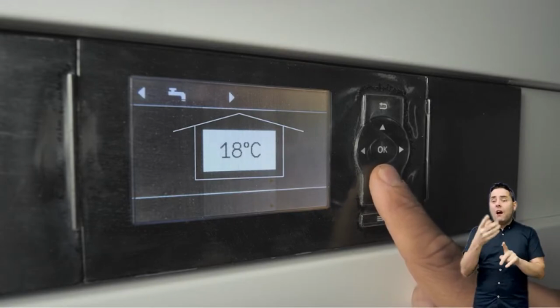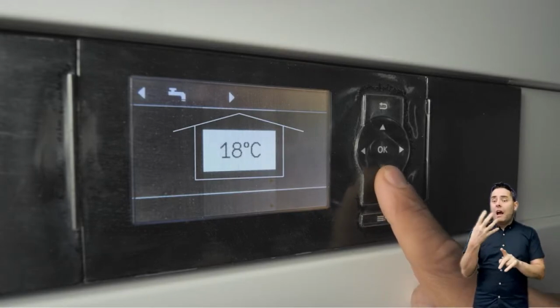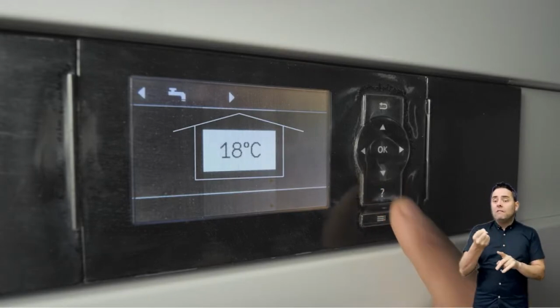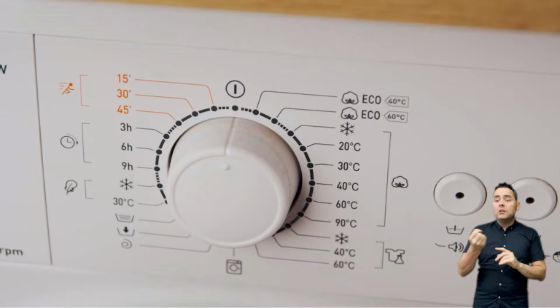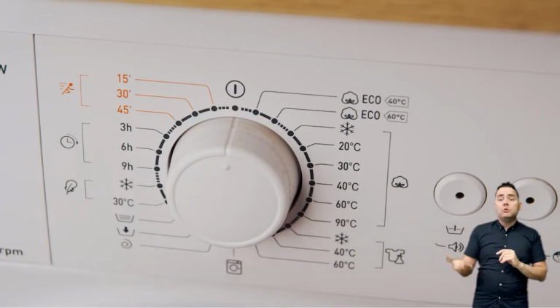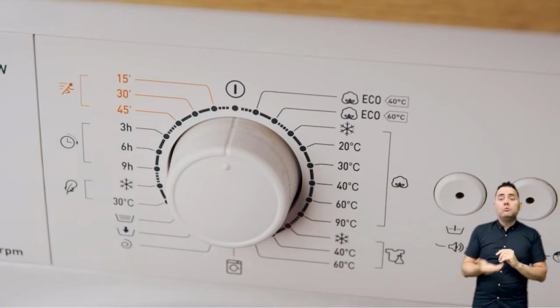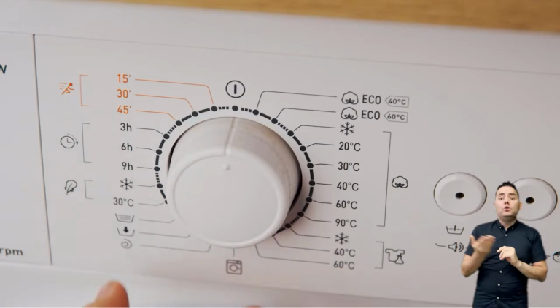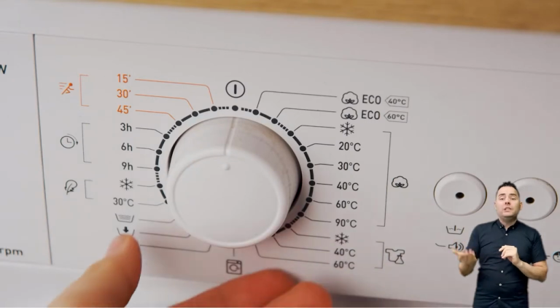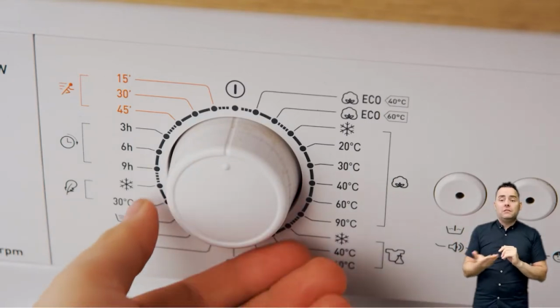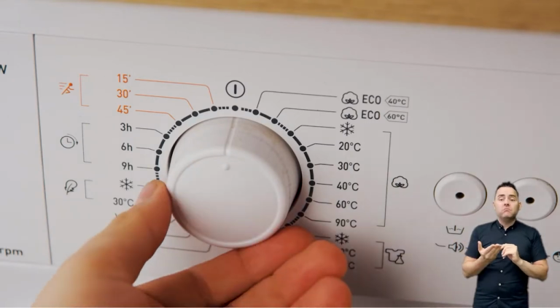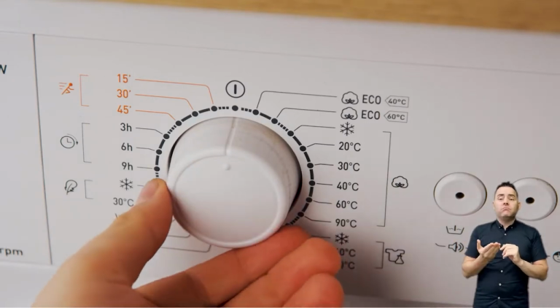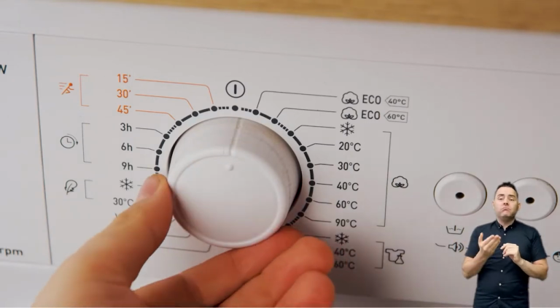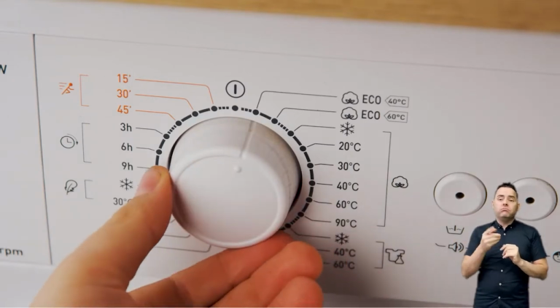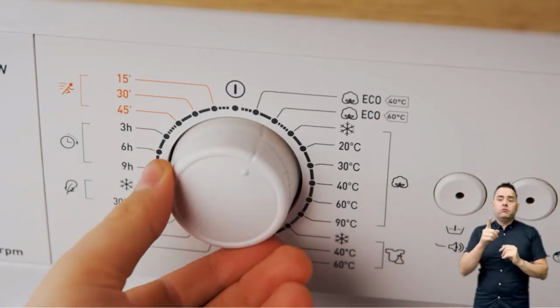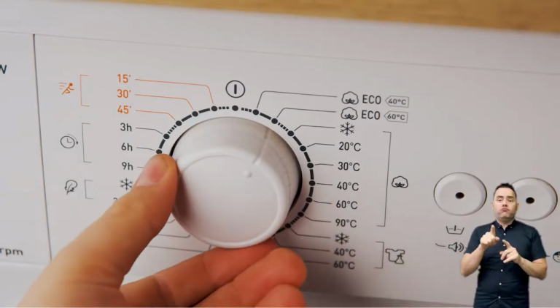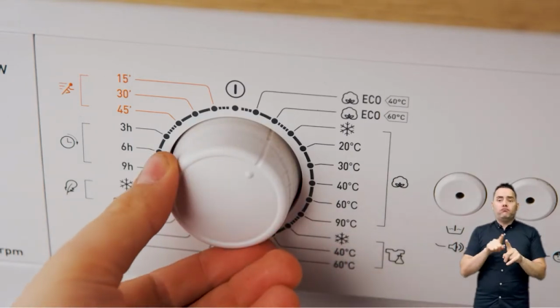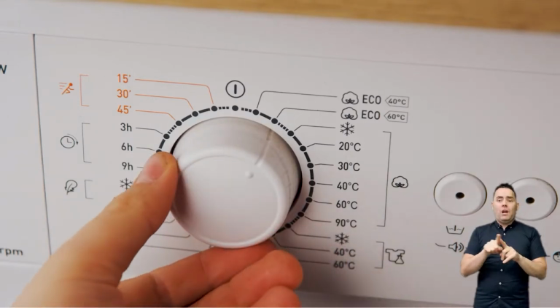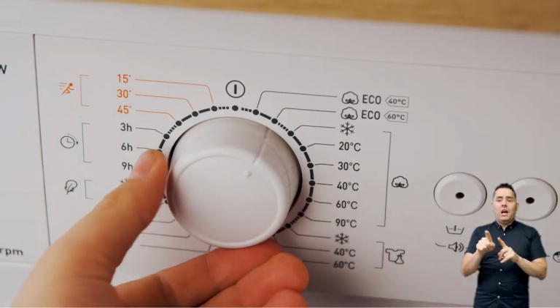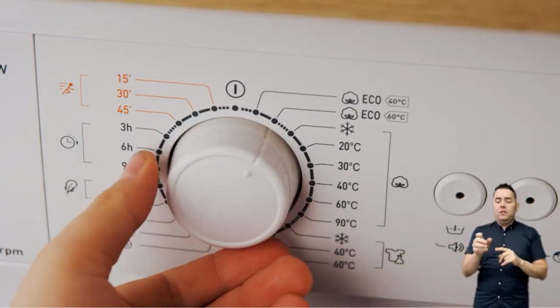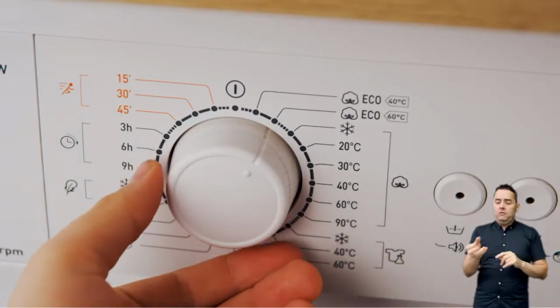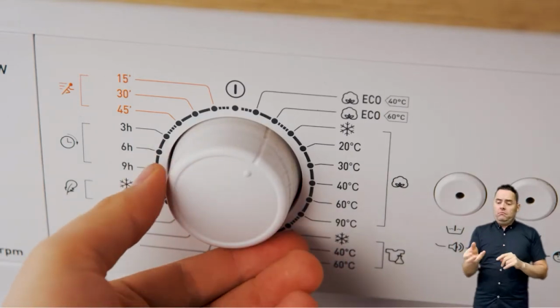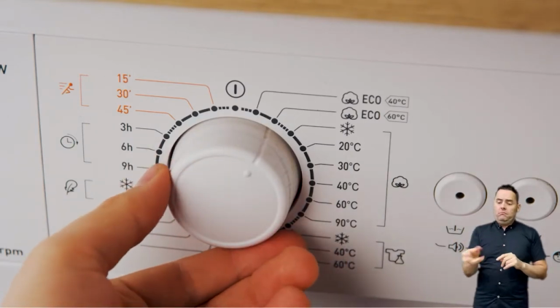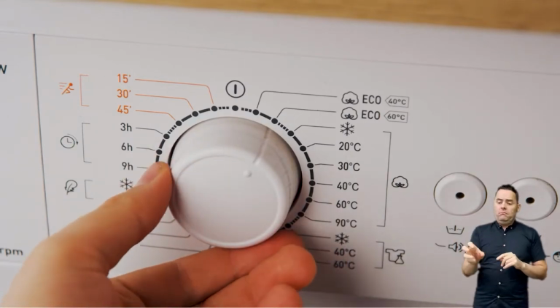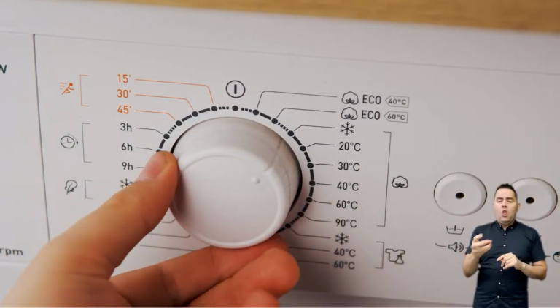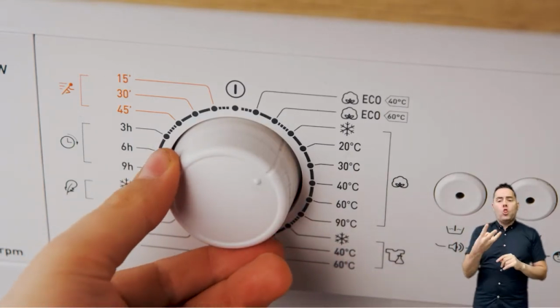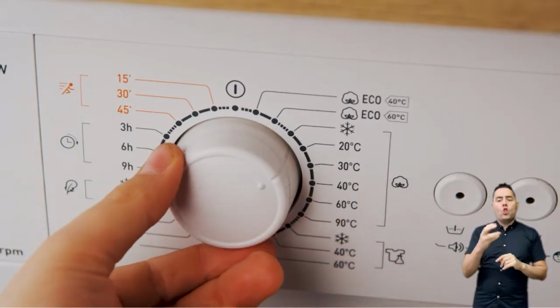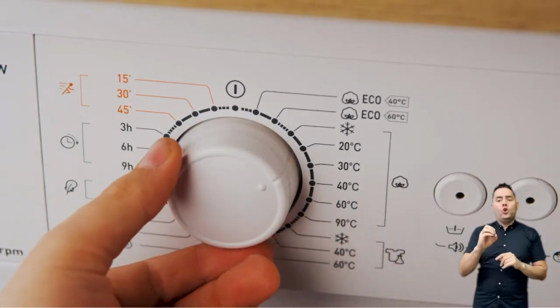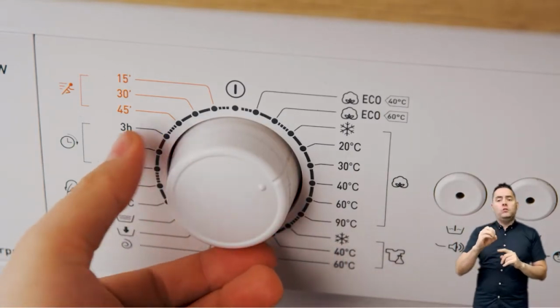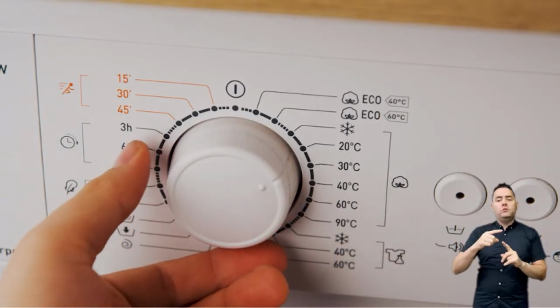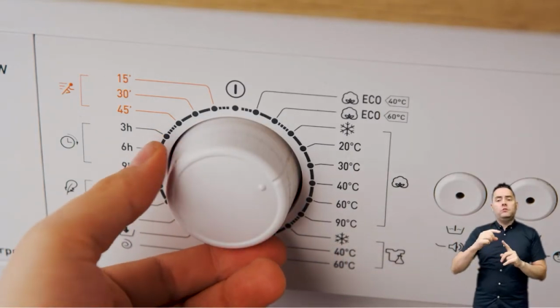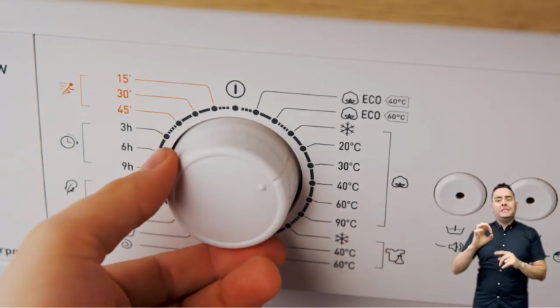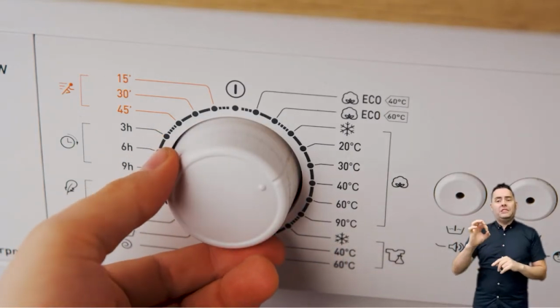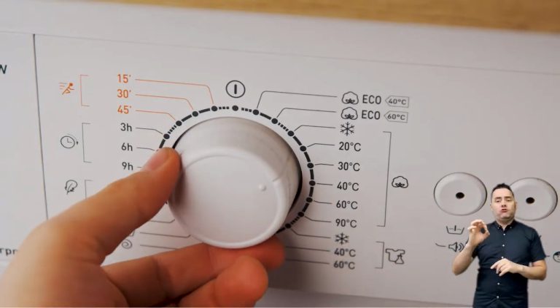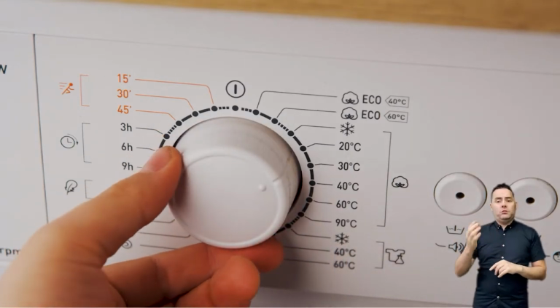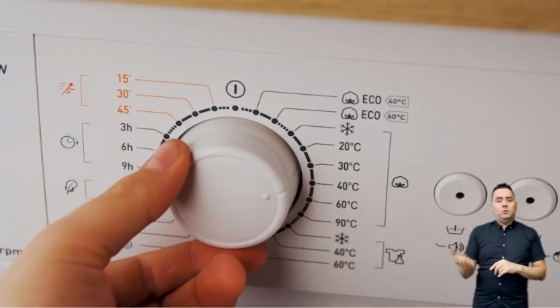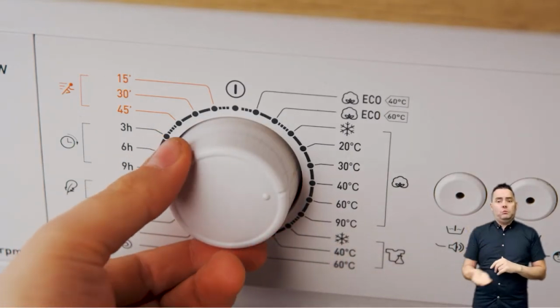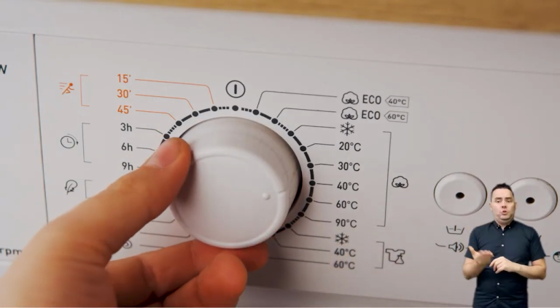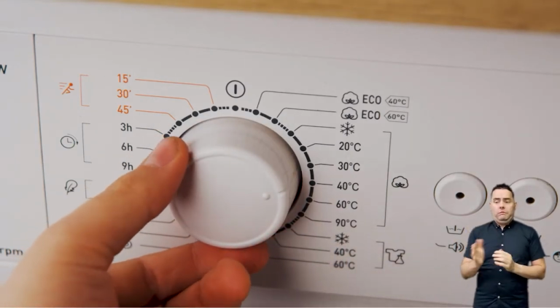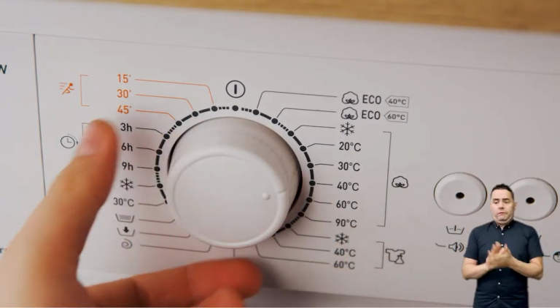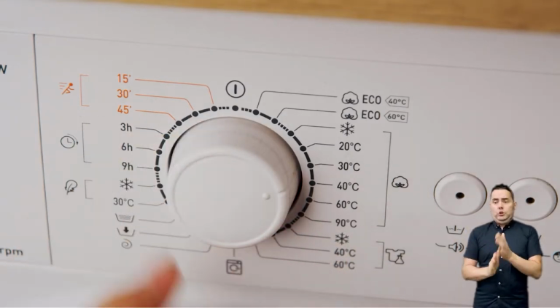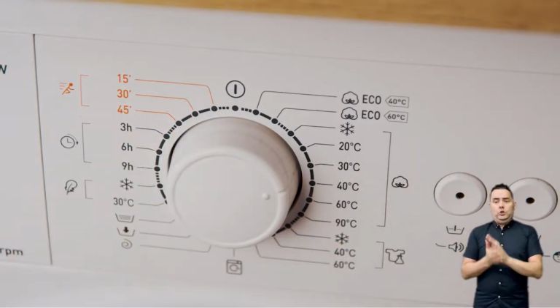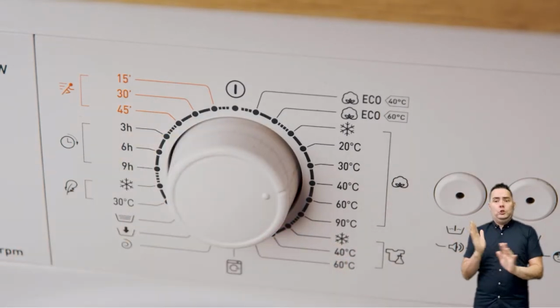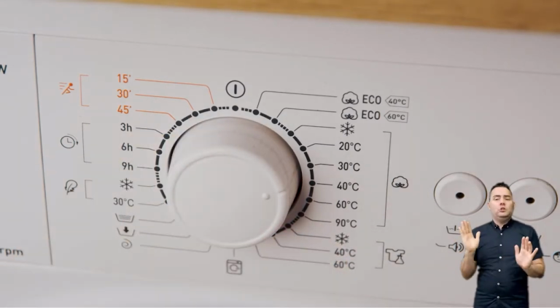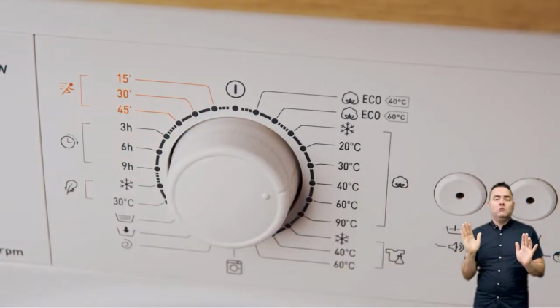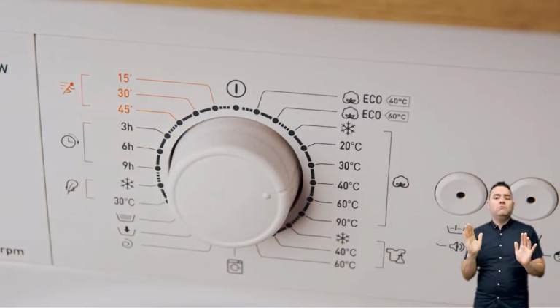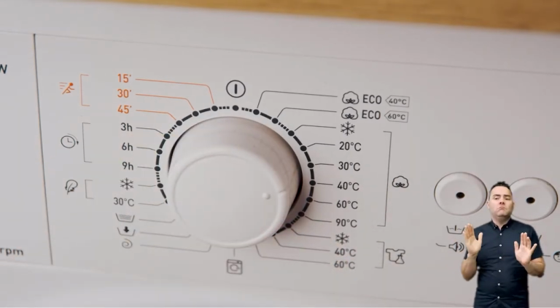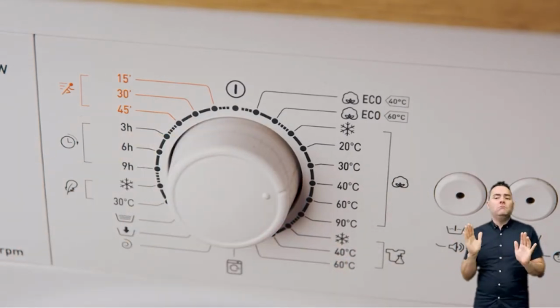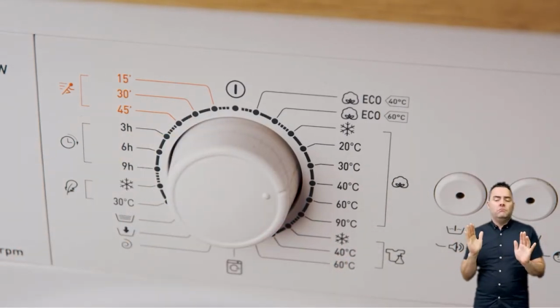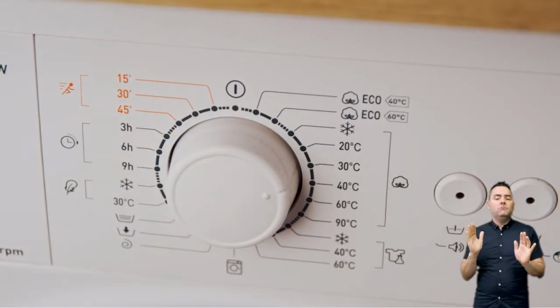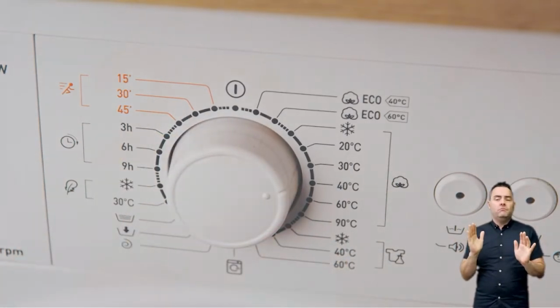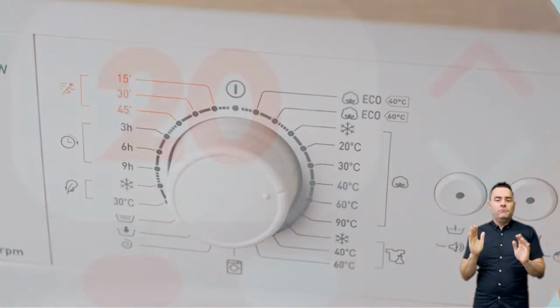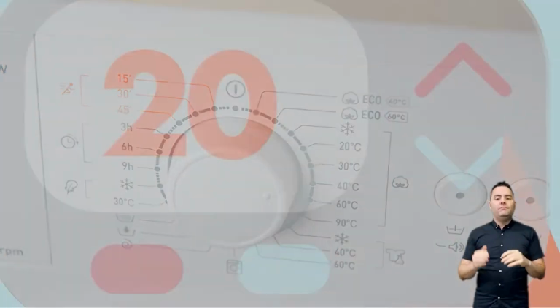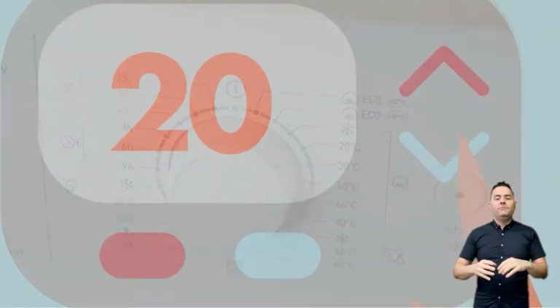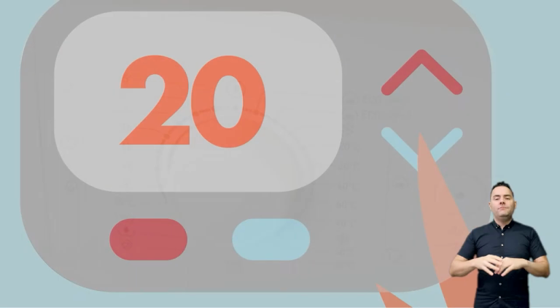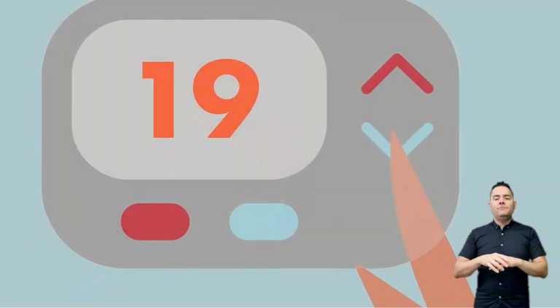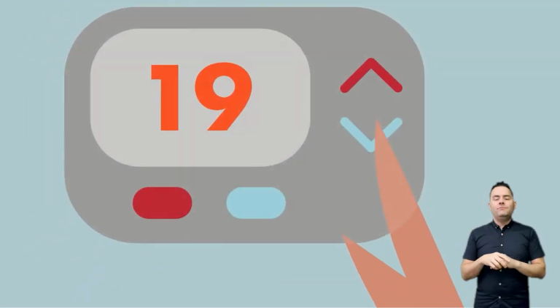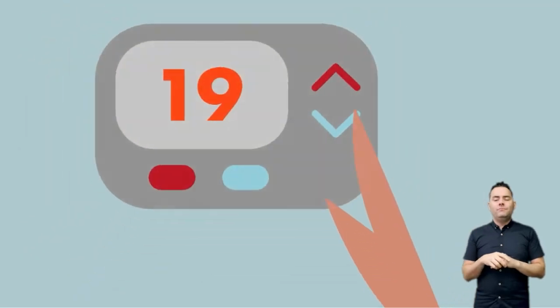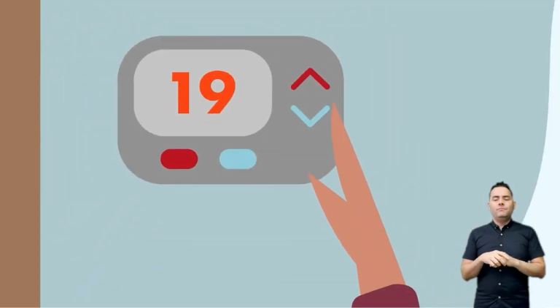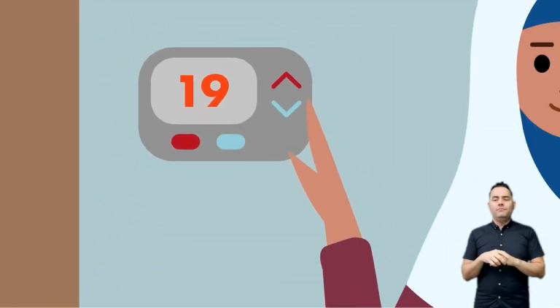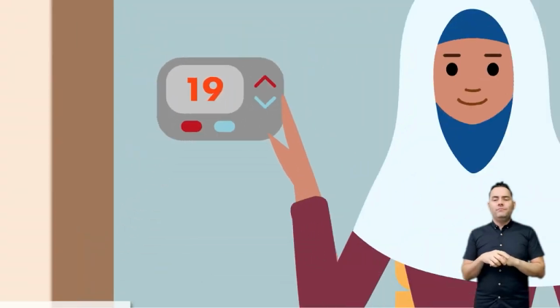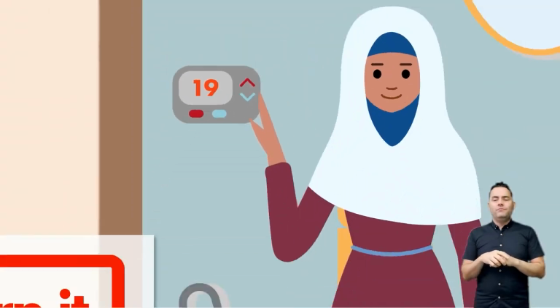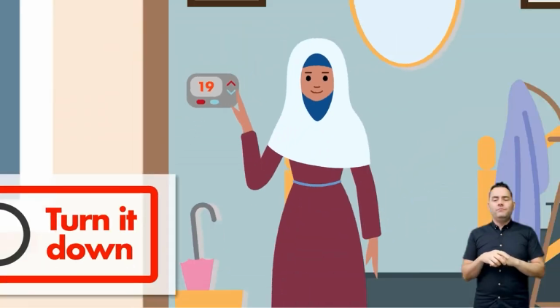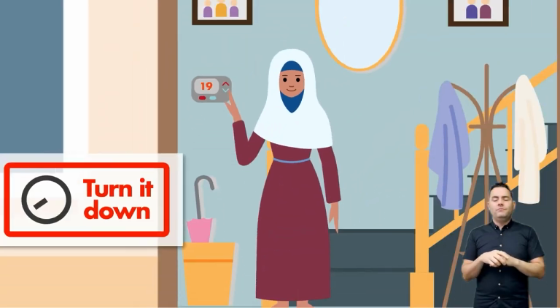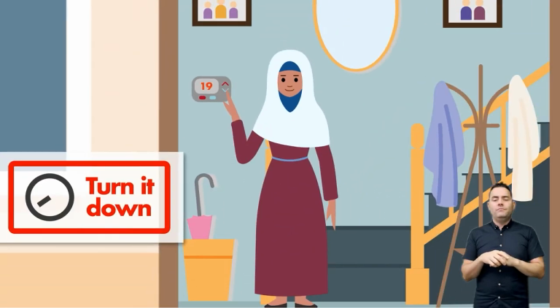You can also turn down the water temperatures. For example, choose a 30 degree cycle when you use your washing machine.